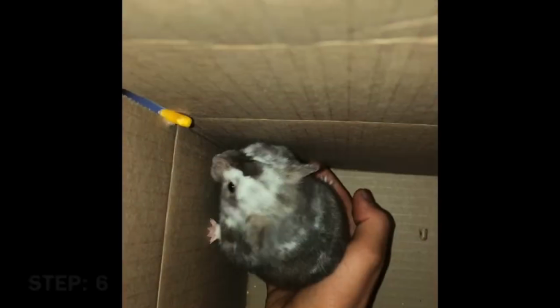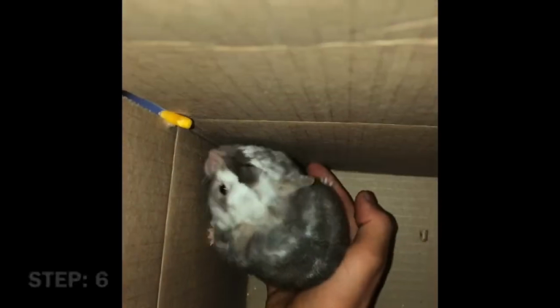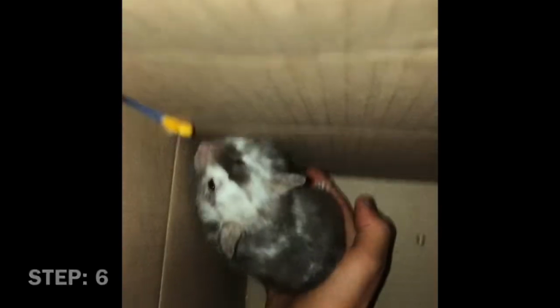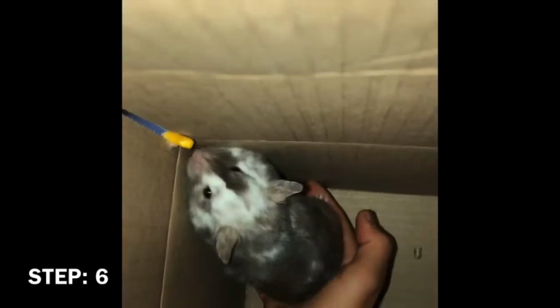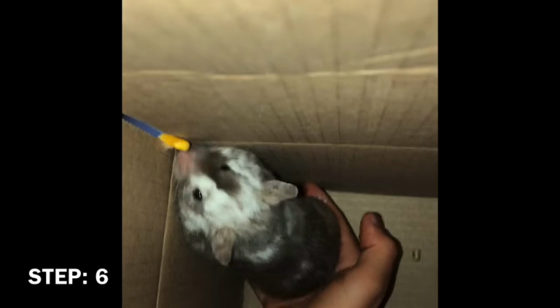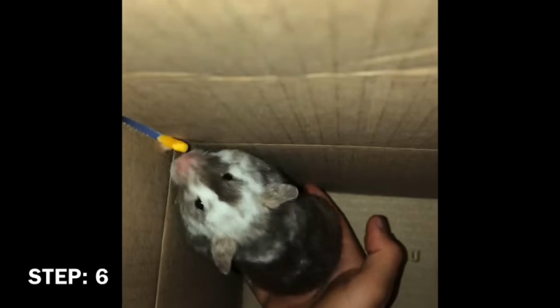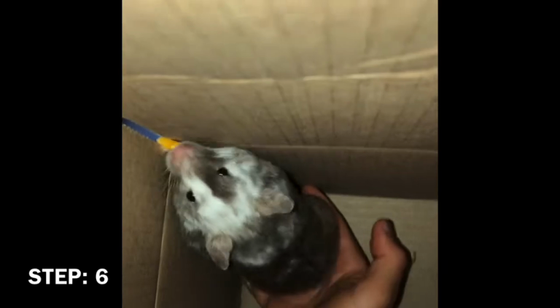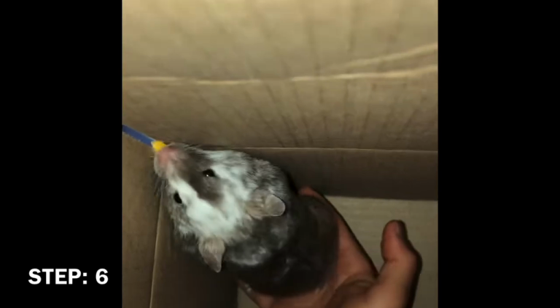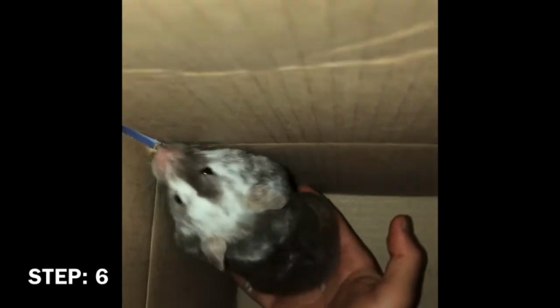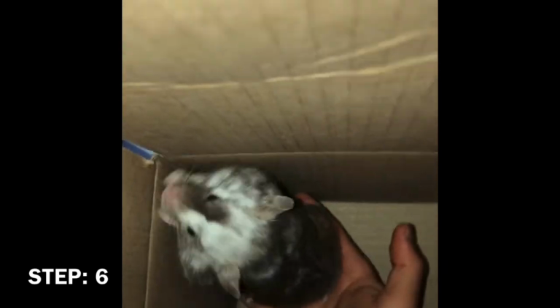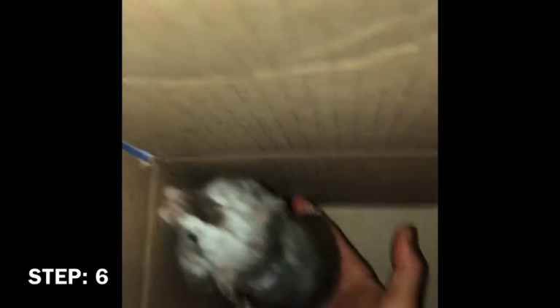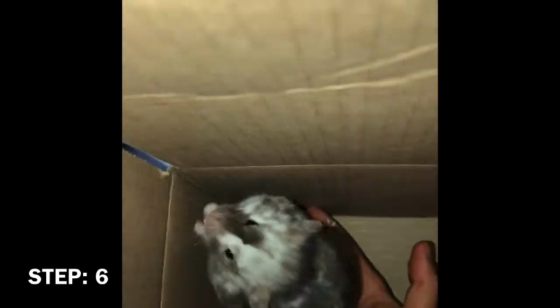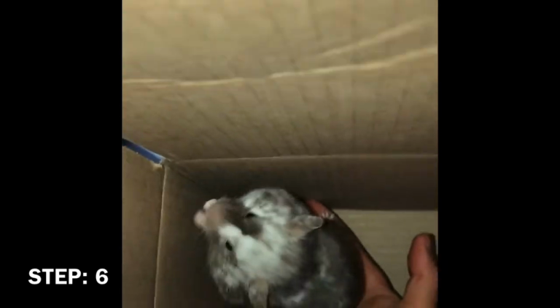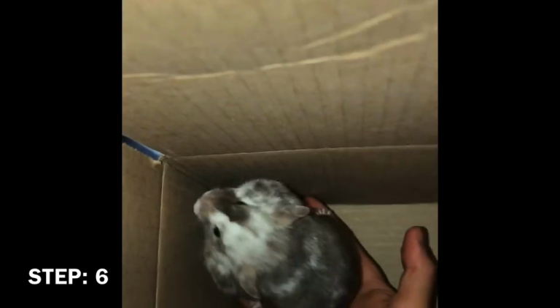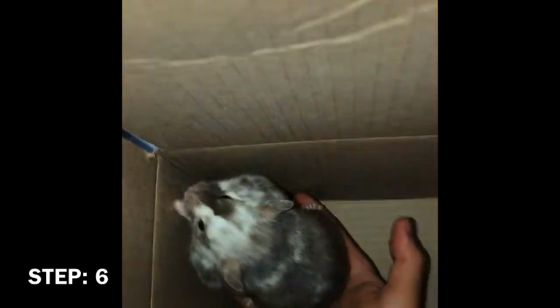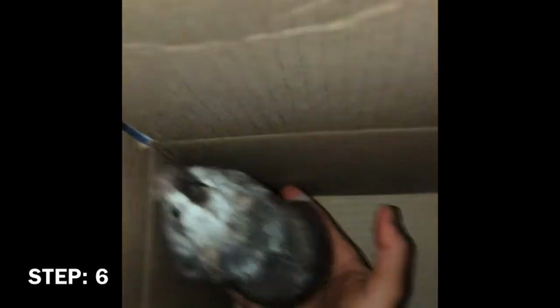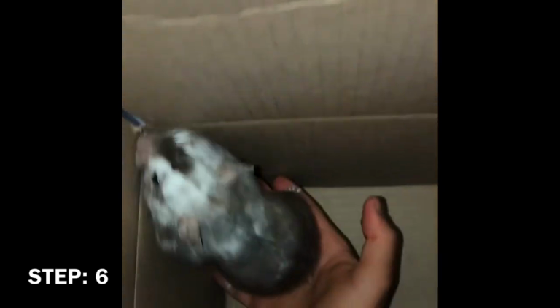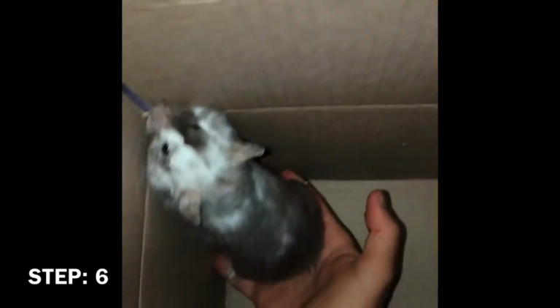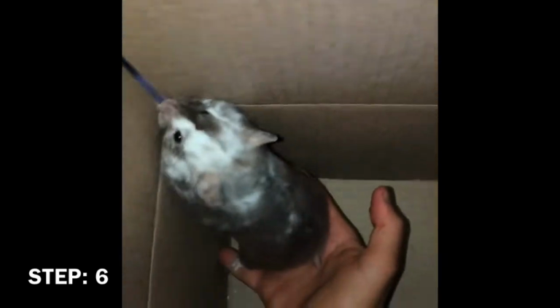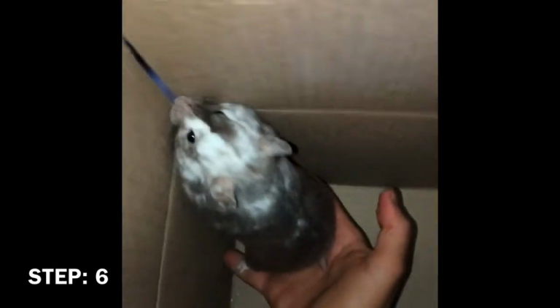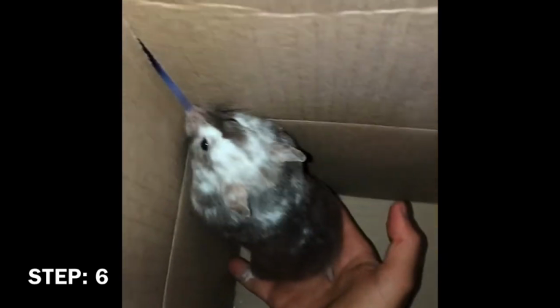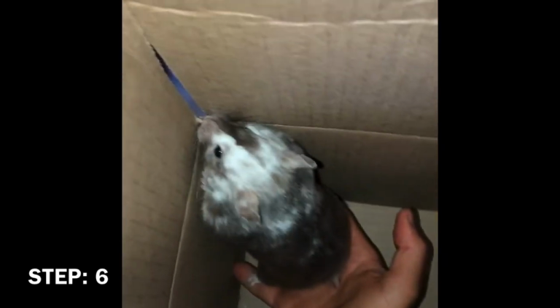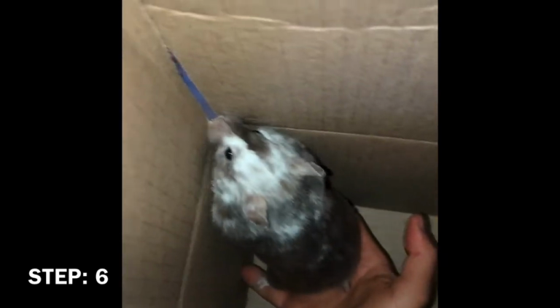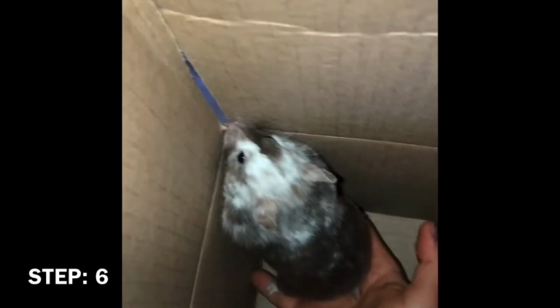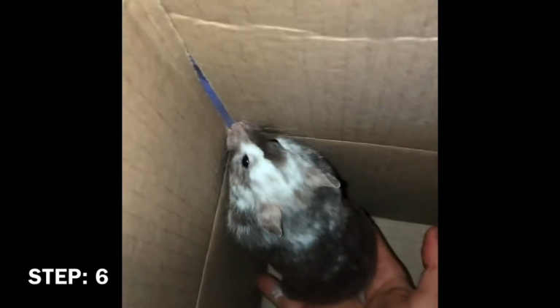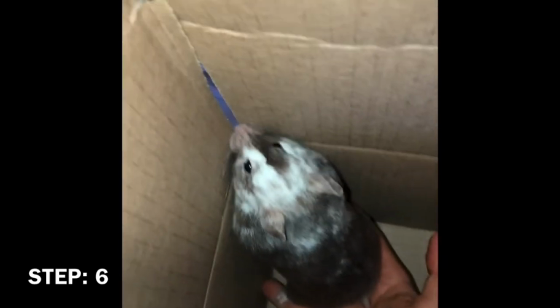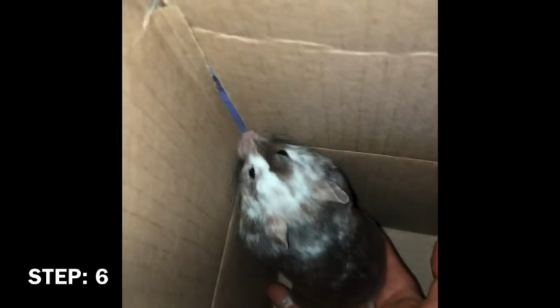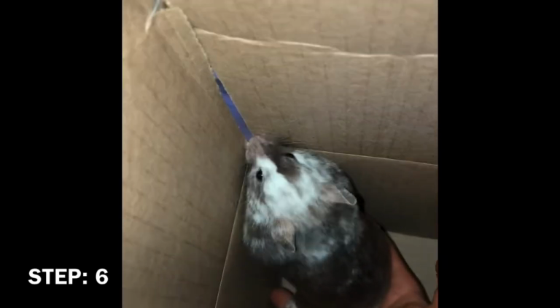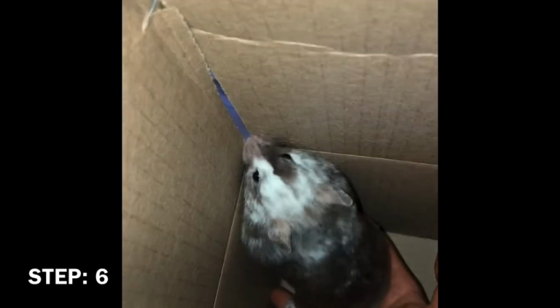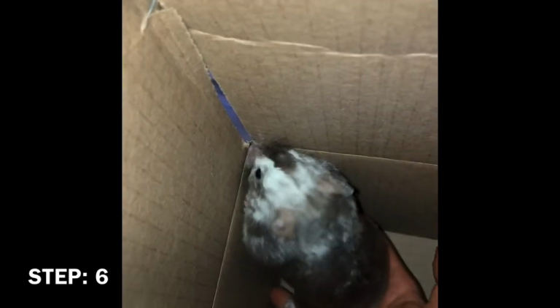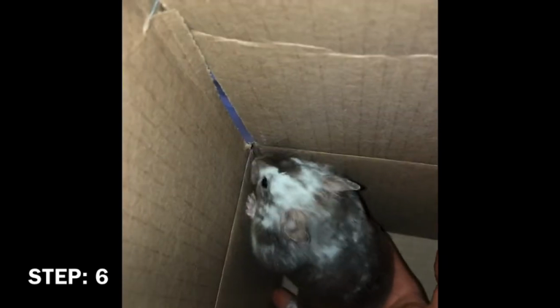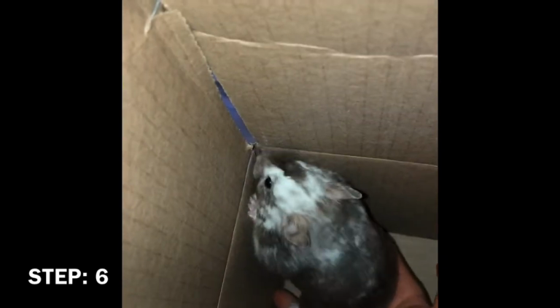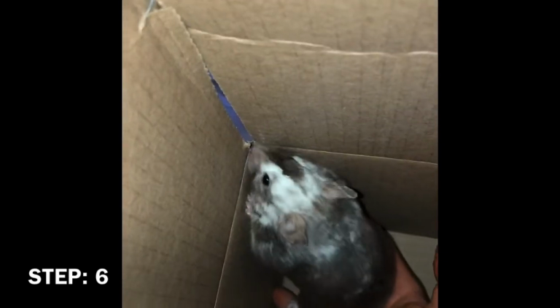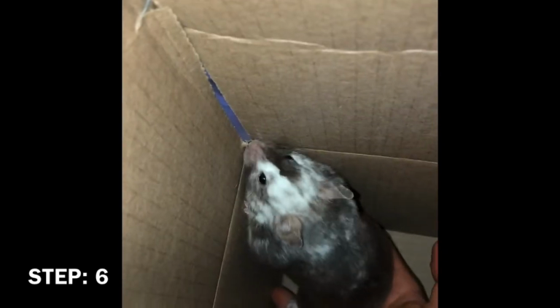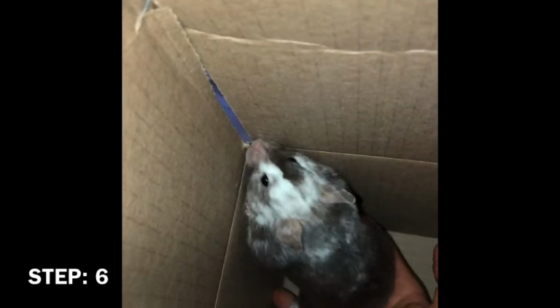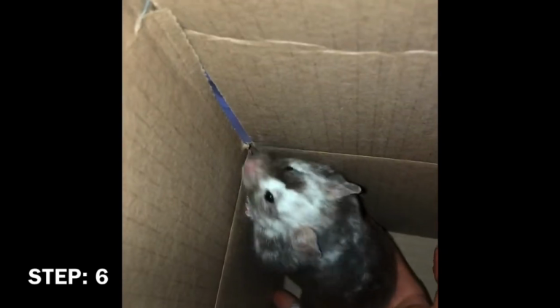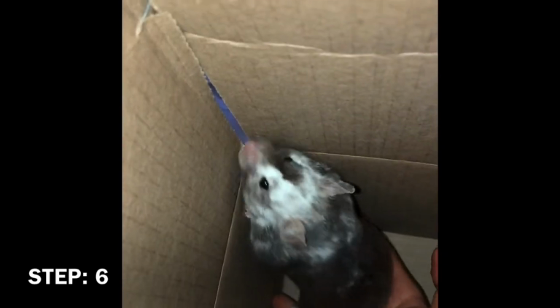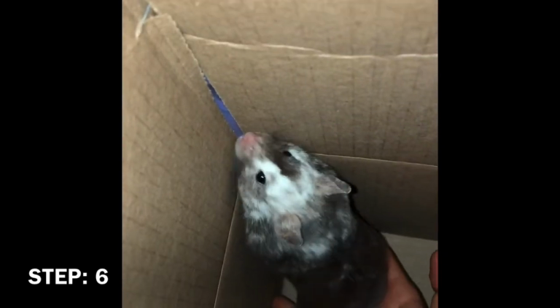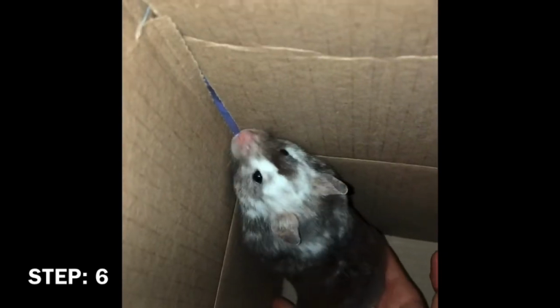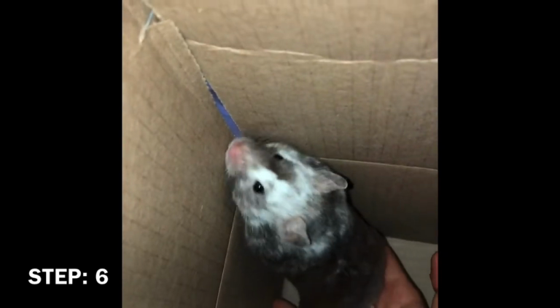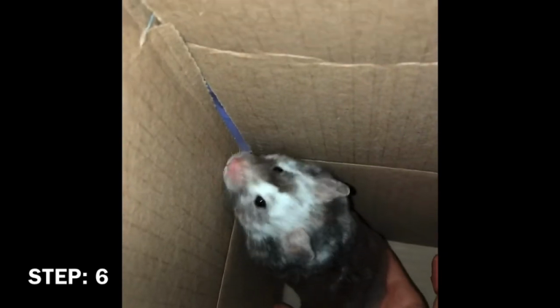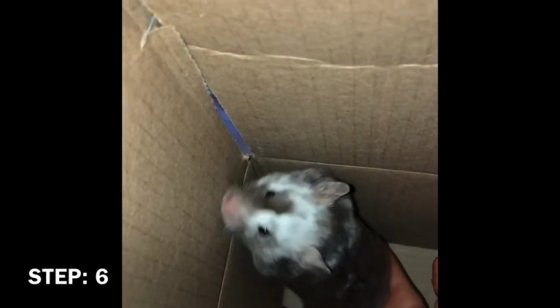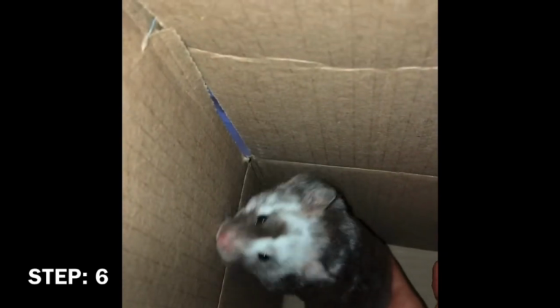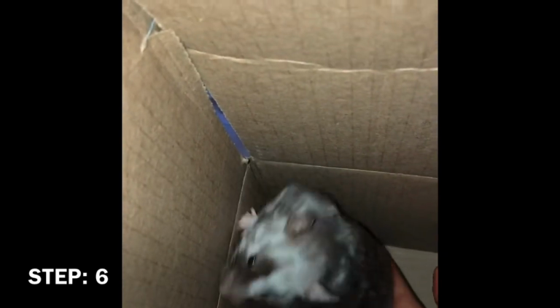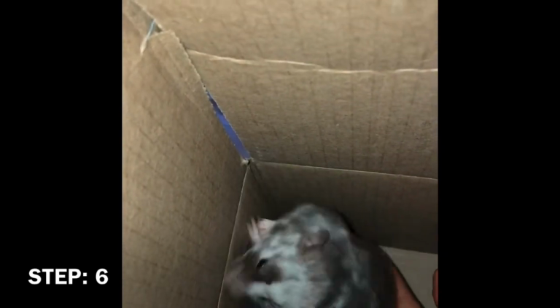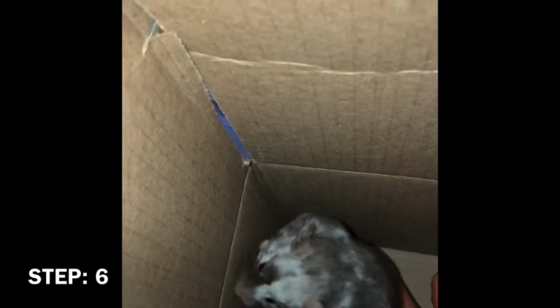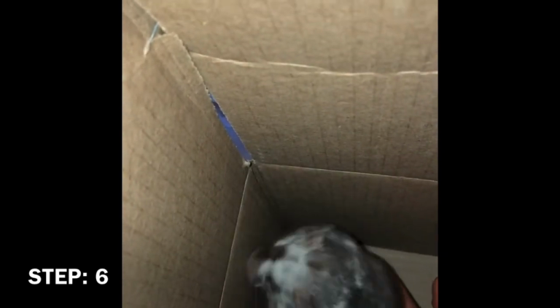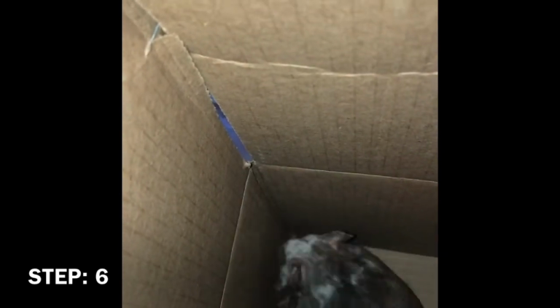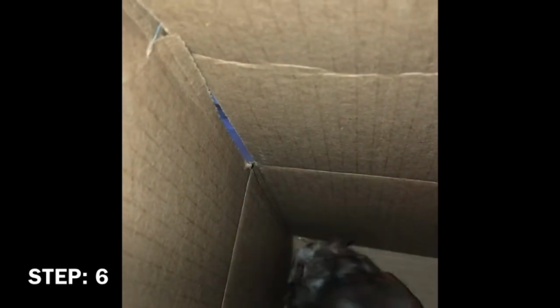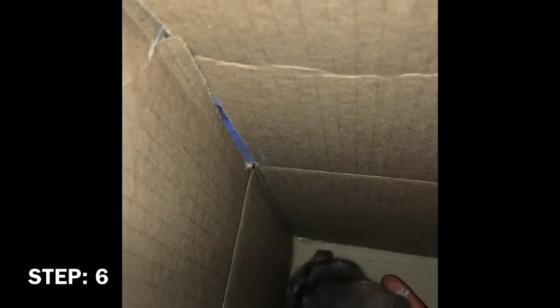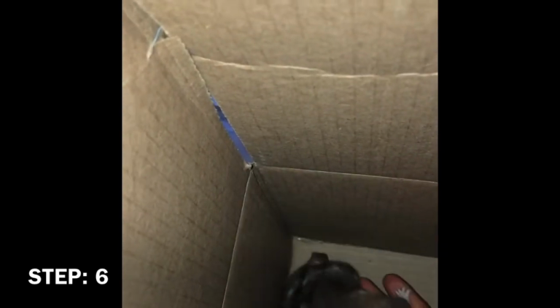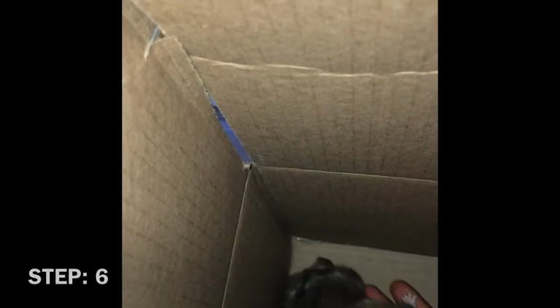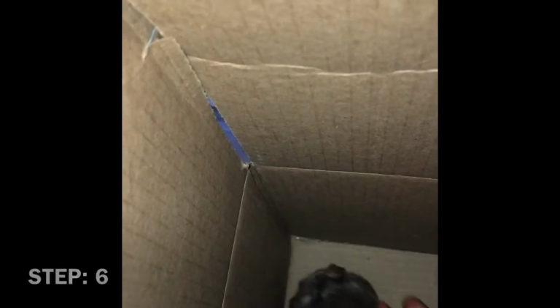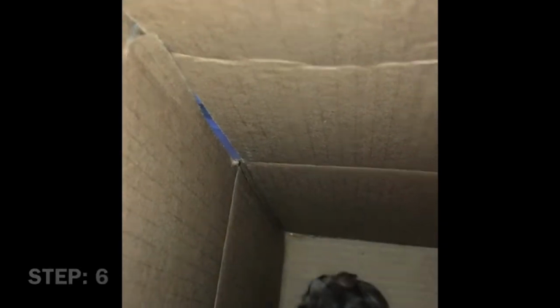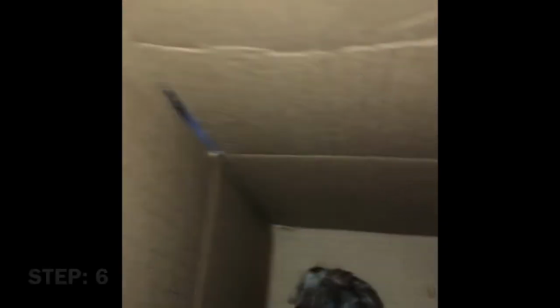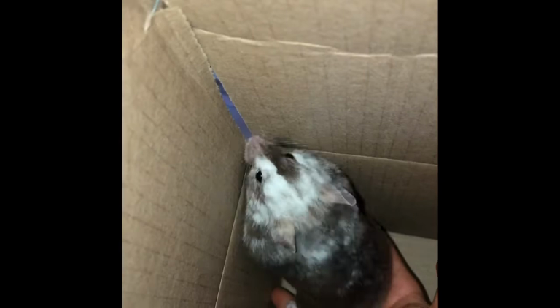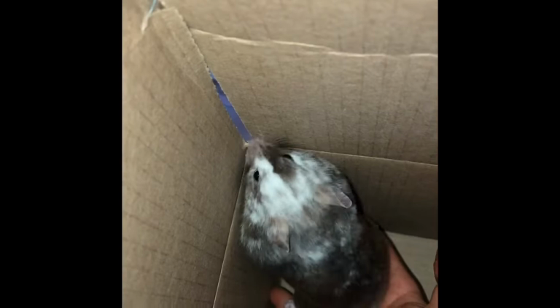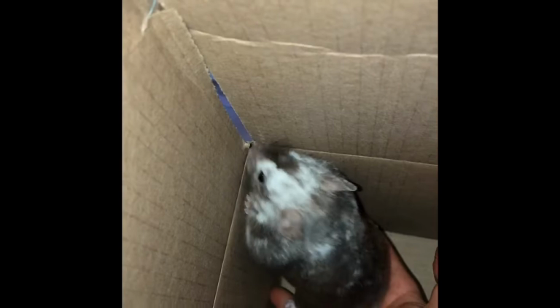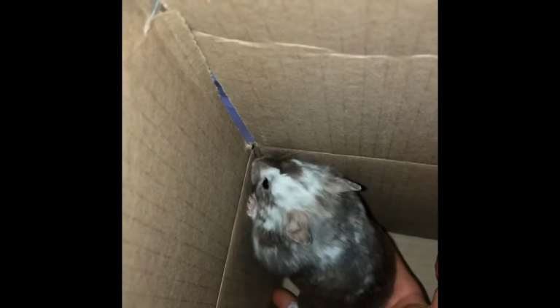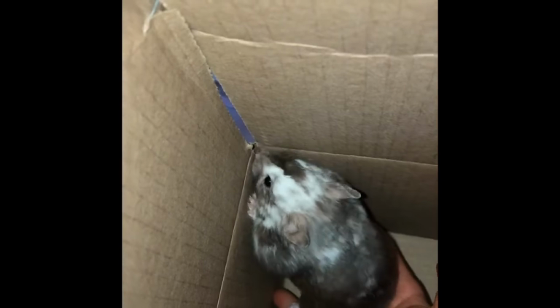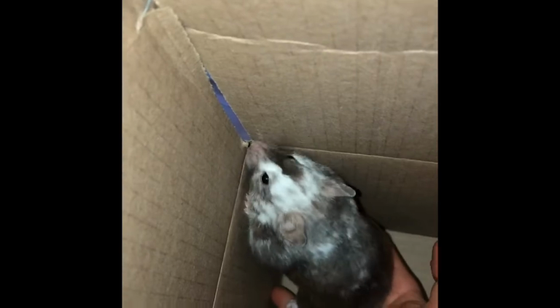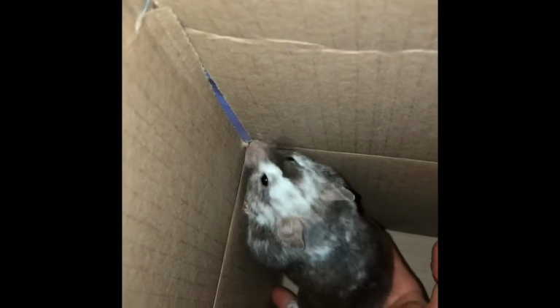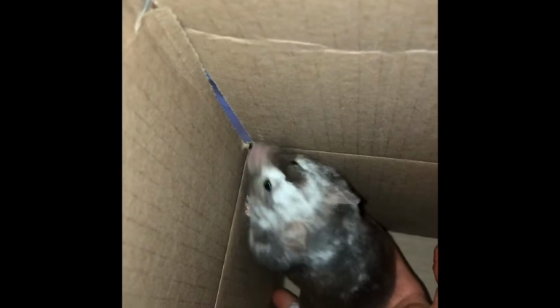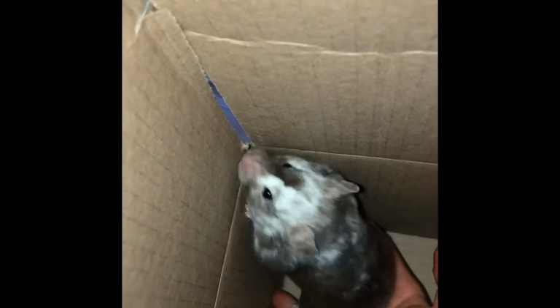Step 6: When your hamster tries to get the food, put your hand under their back feet and give them a boost.